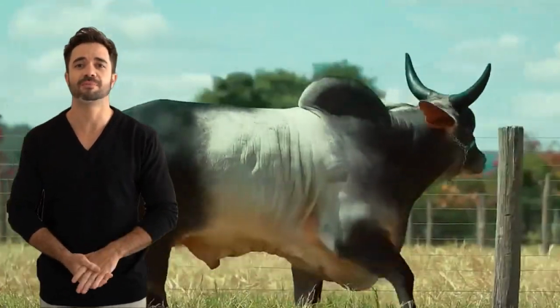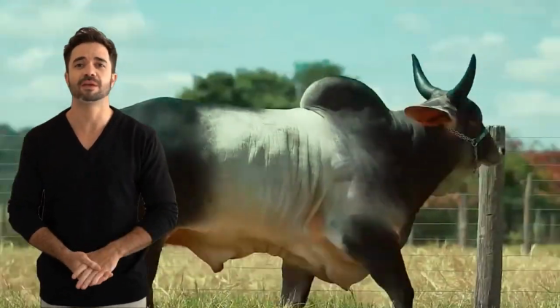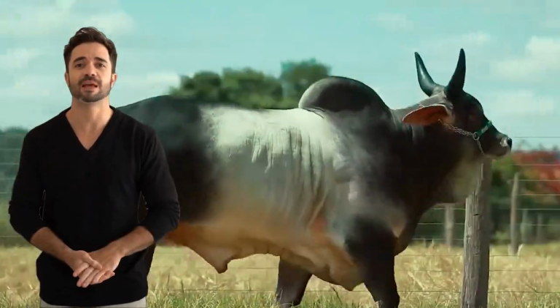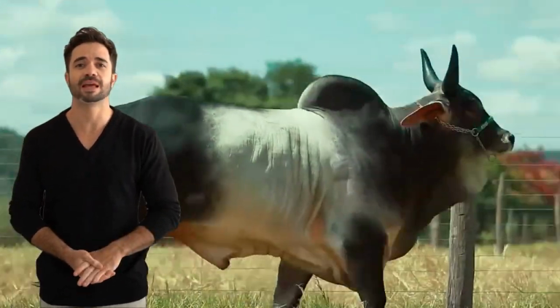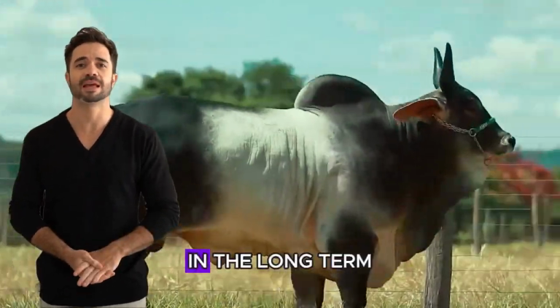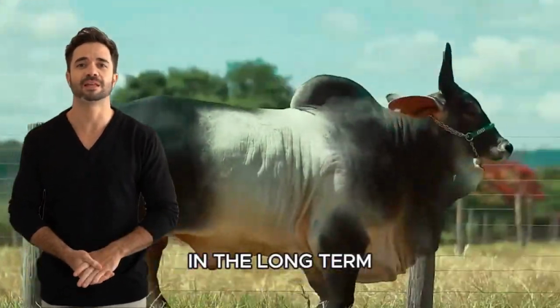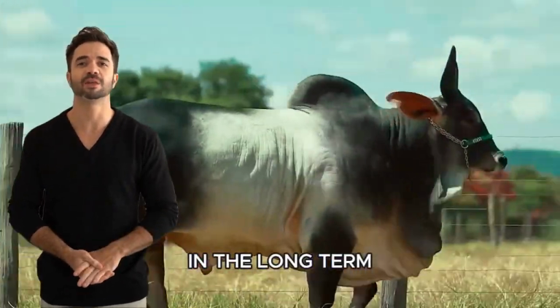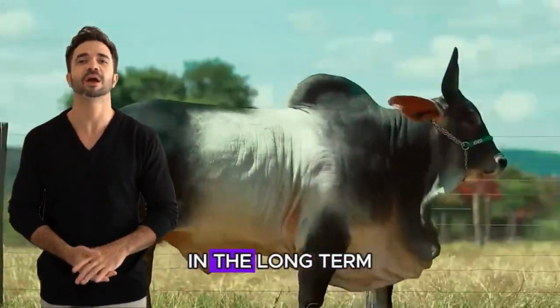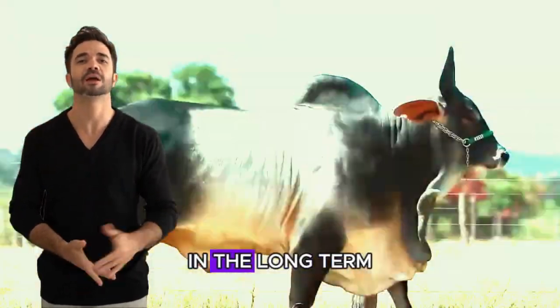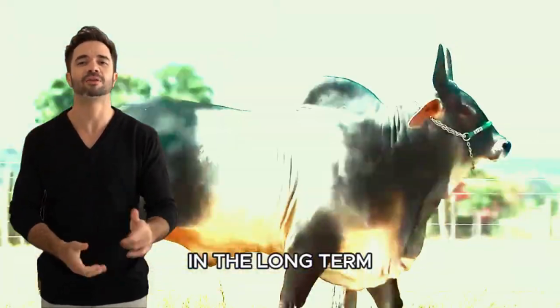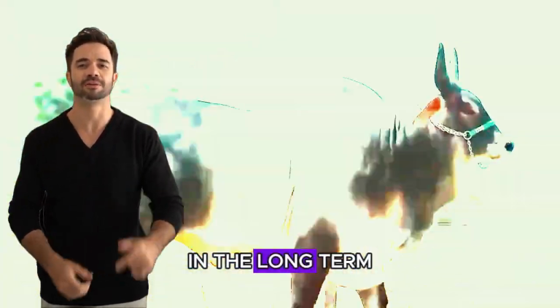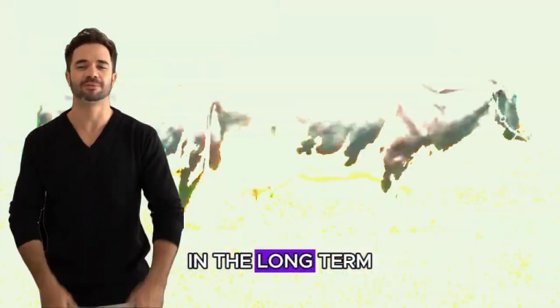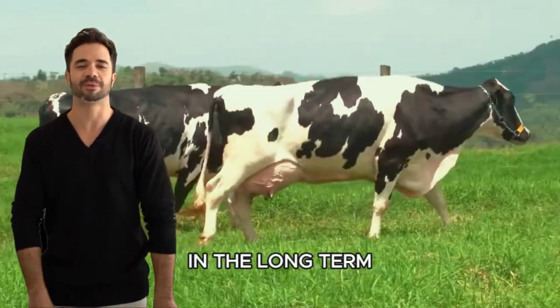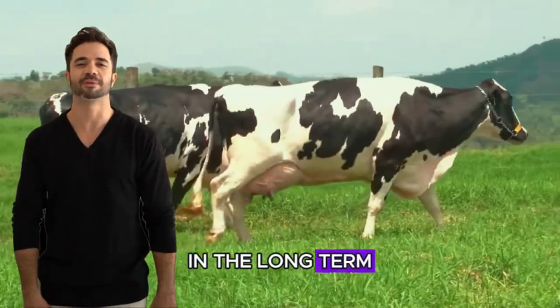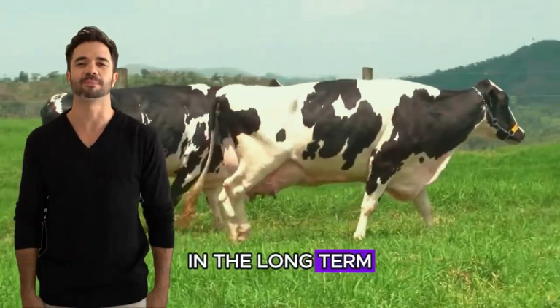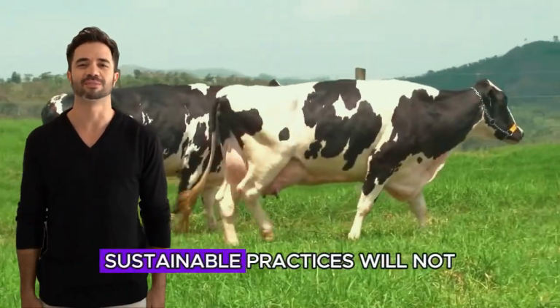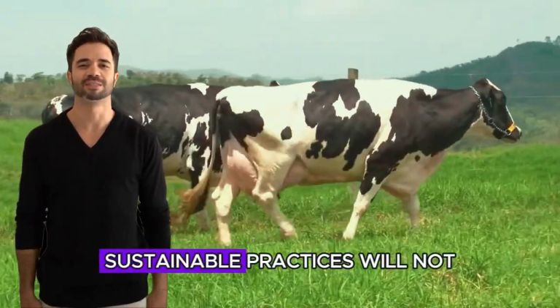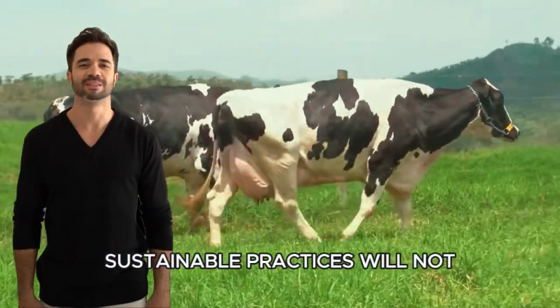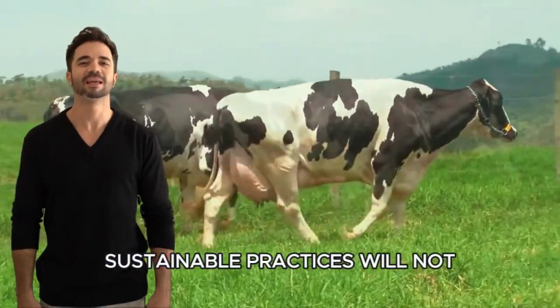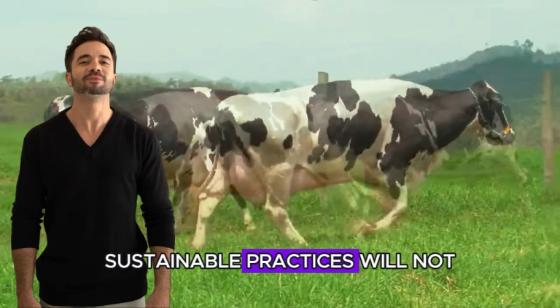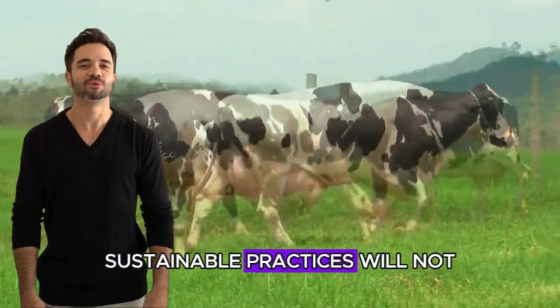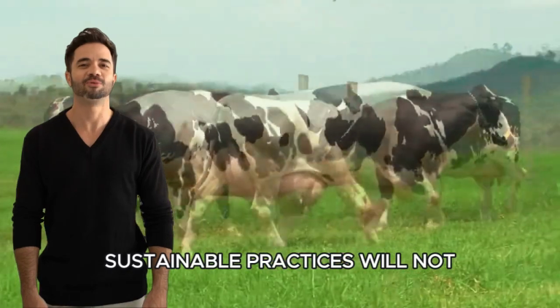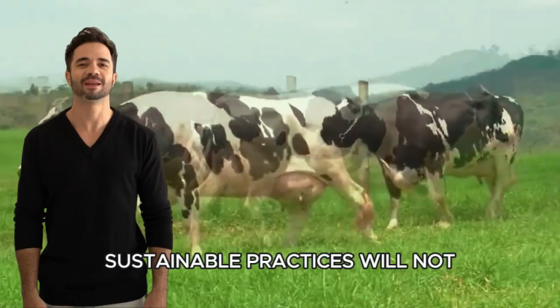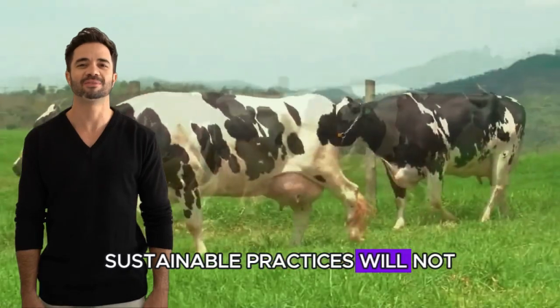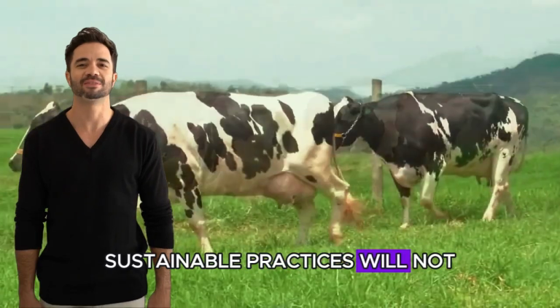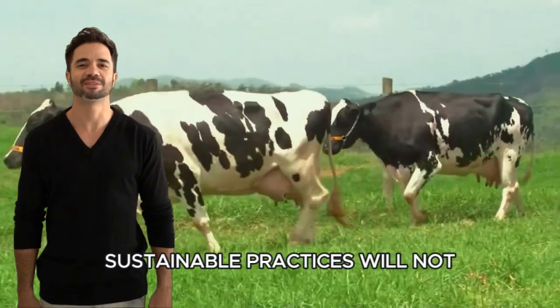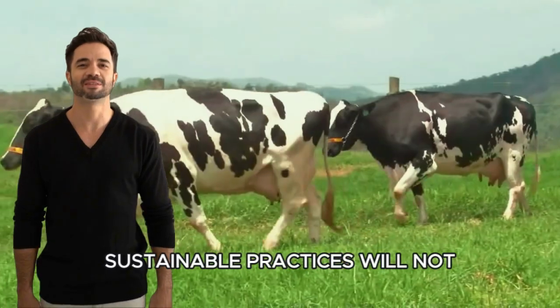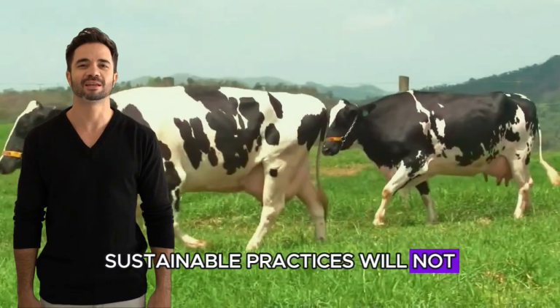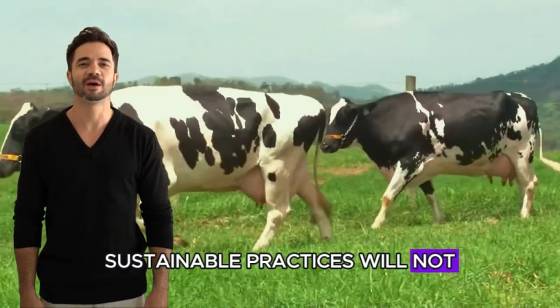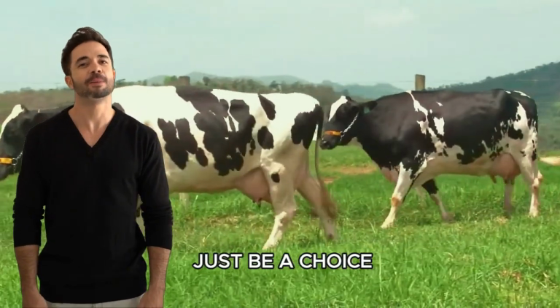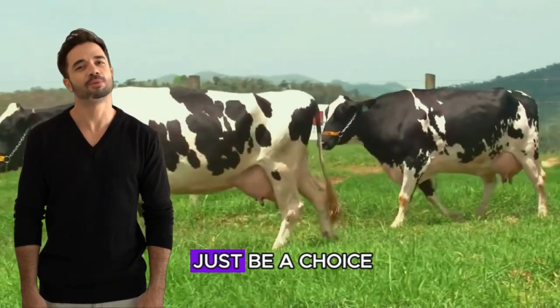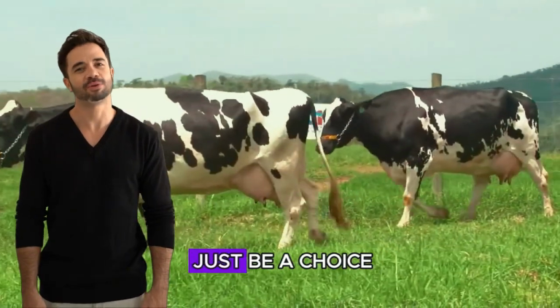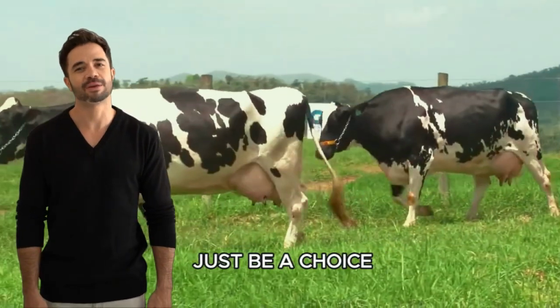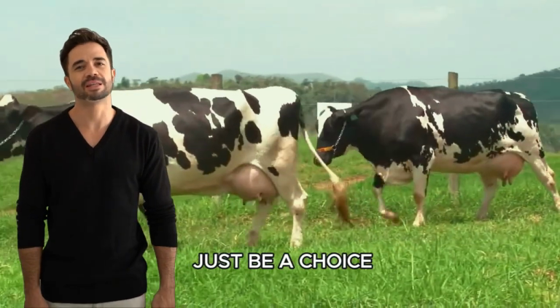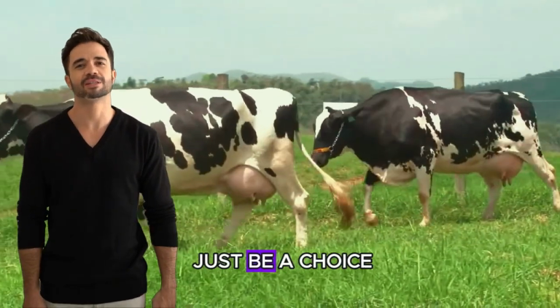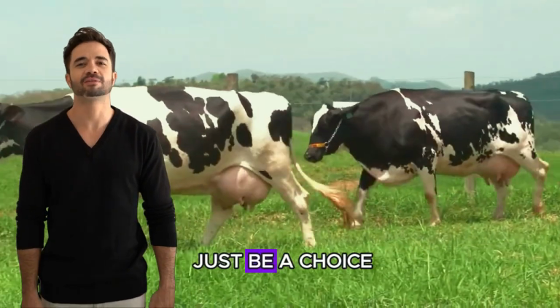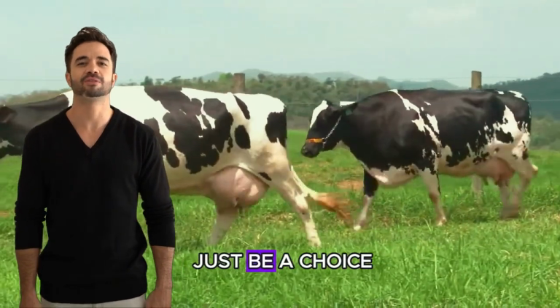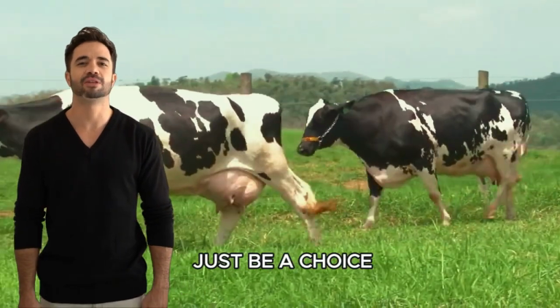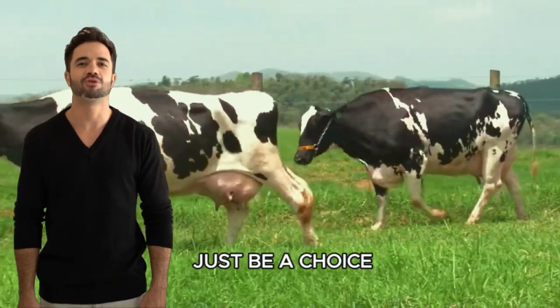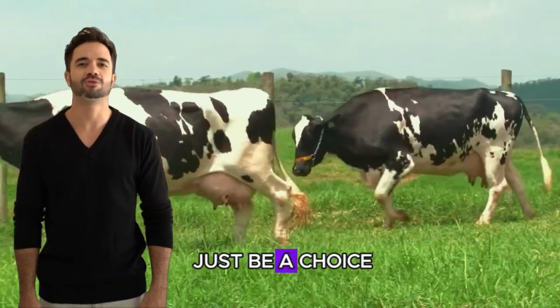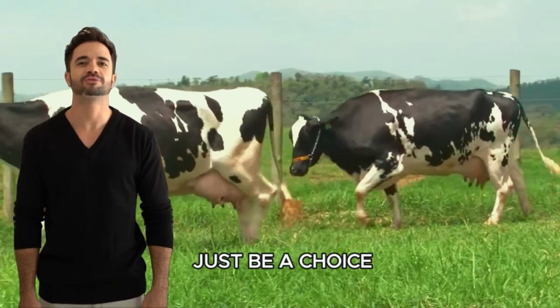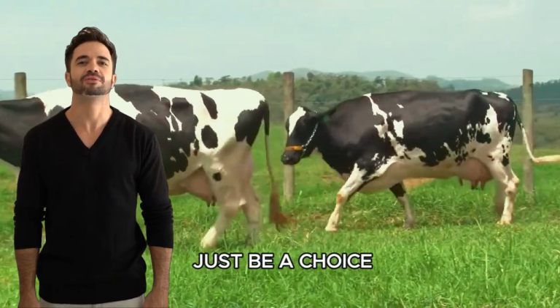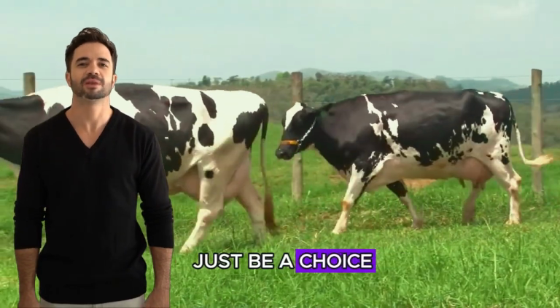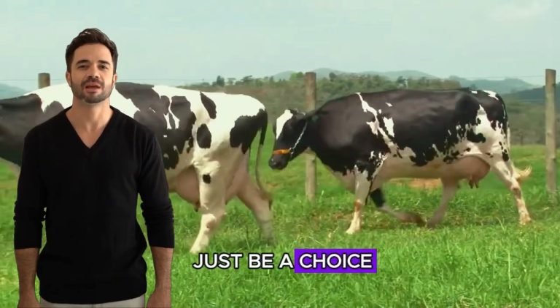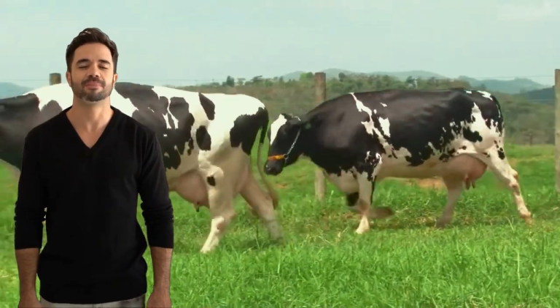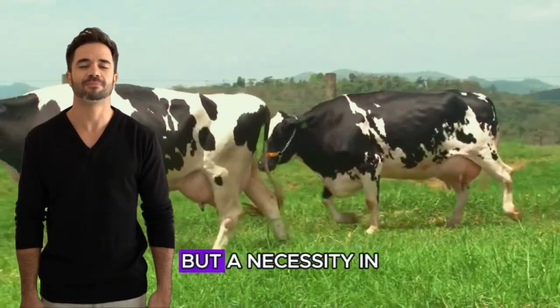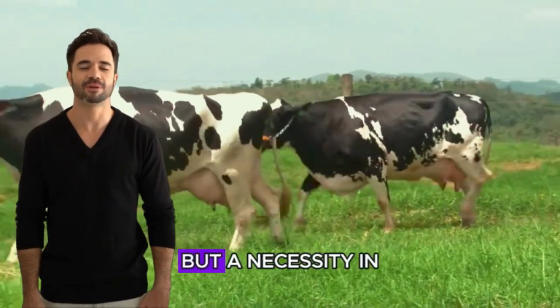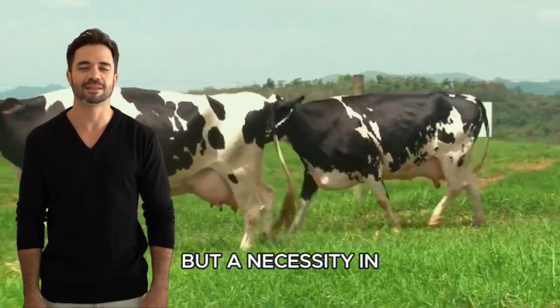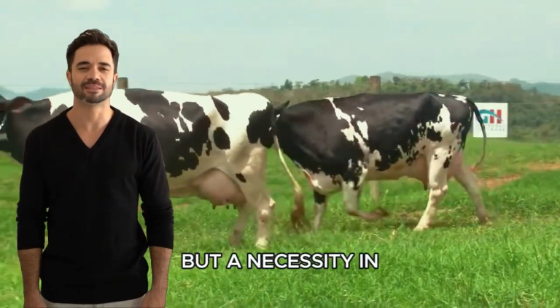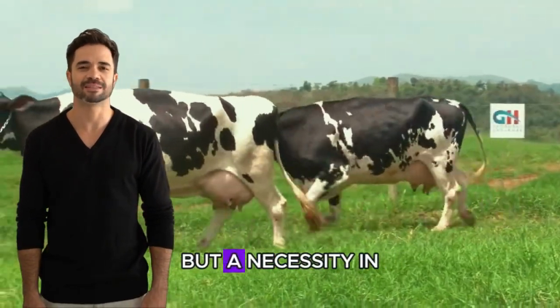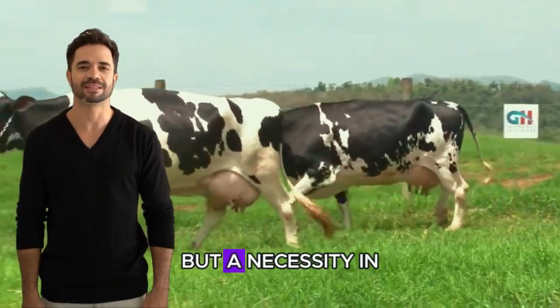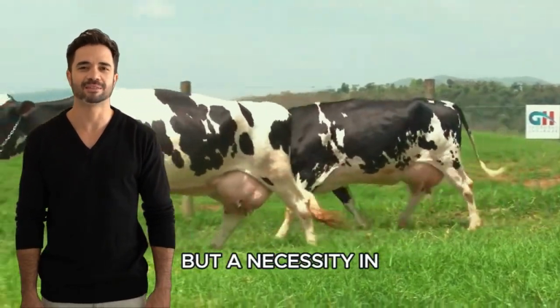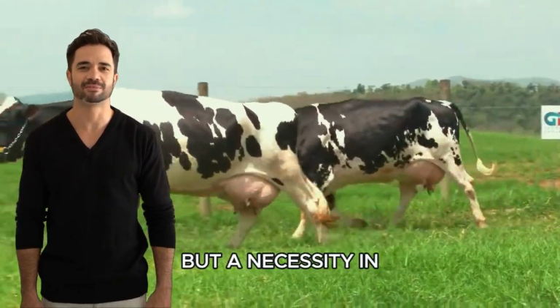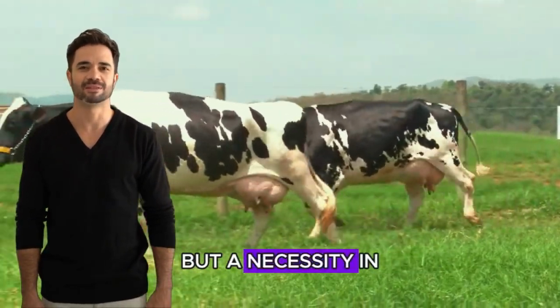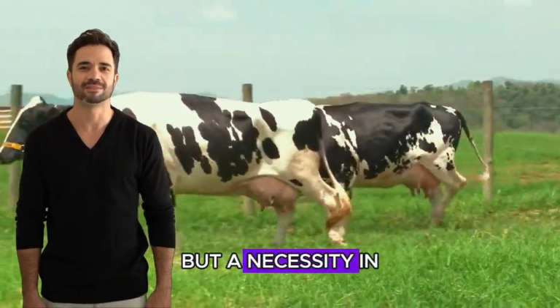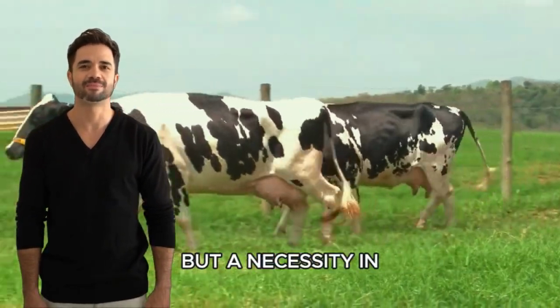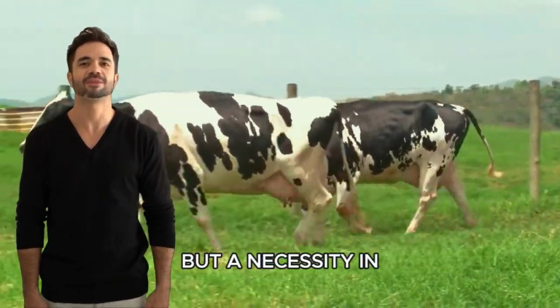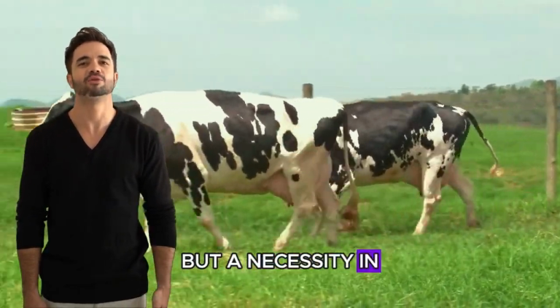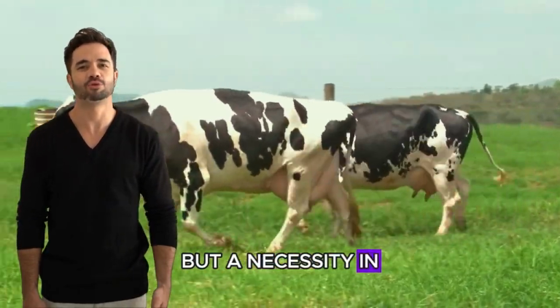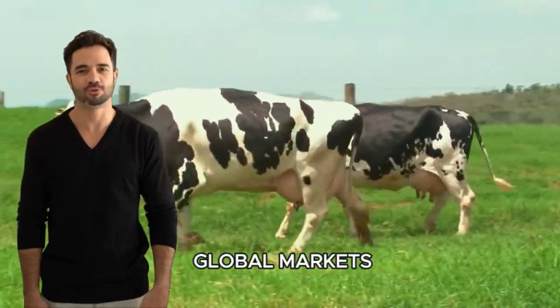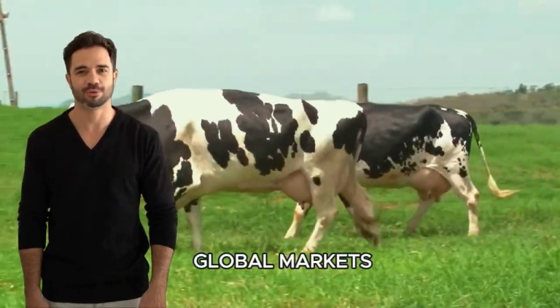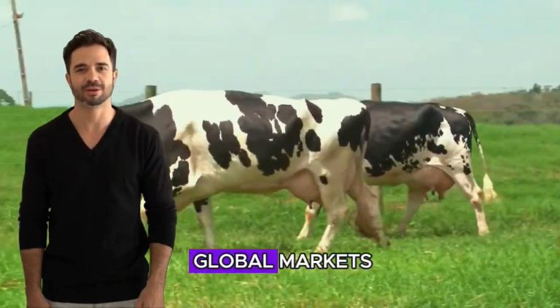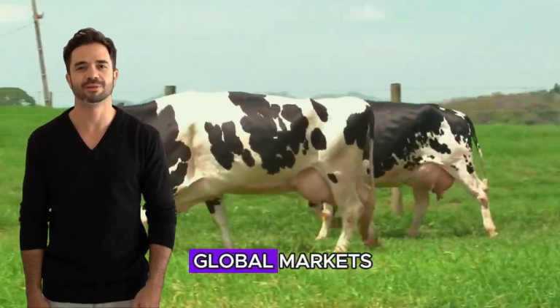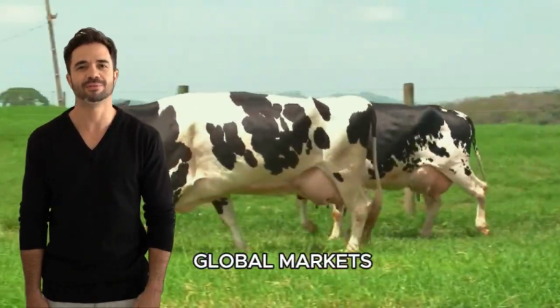In the long term, sustainable practices will not just be a choice, but a necessity in global markets.